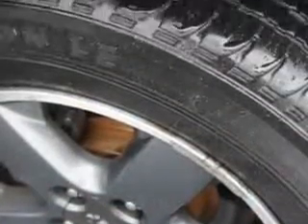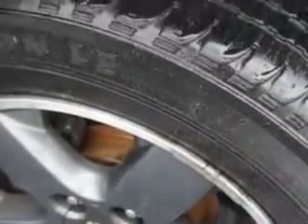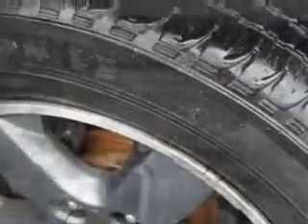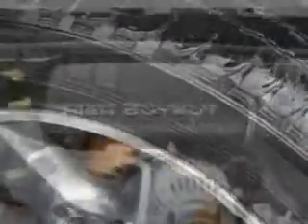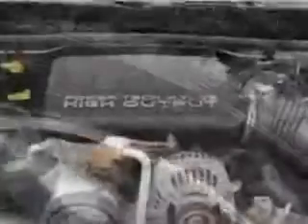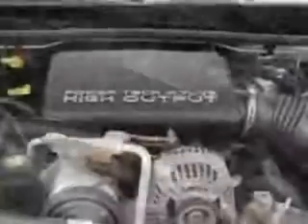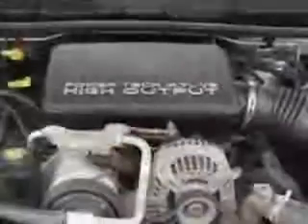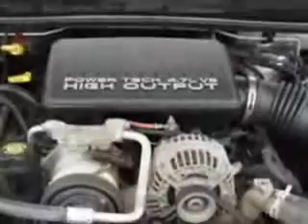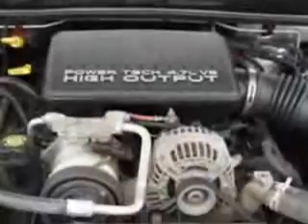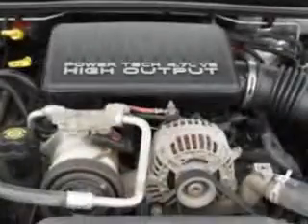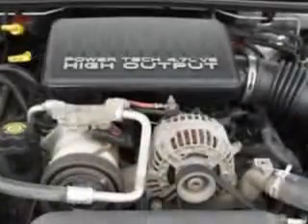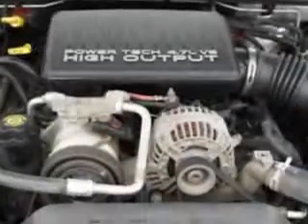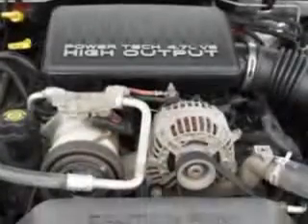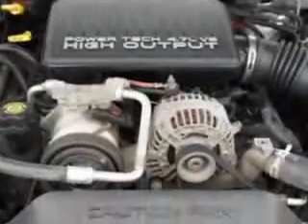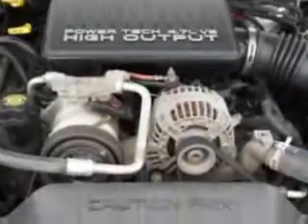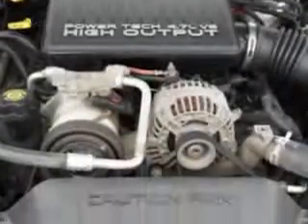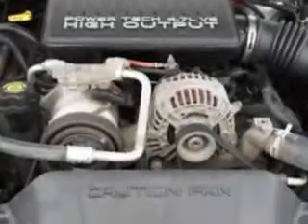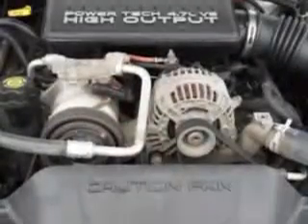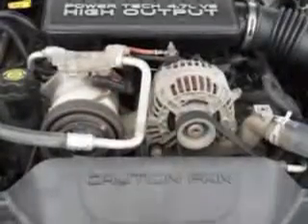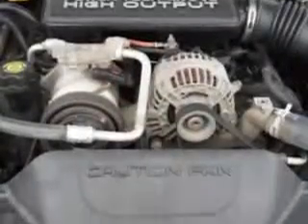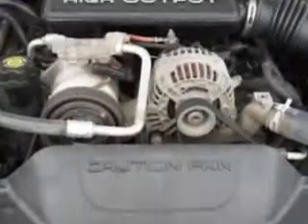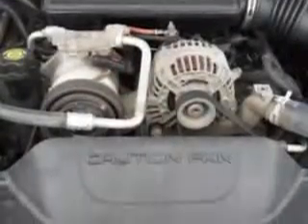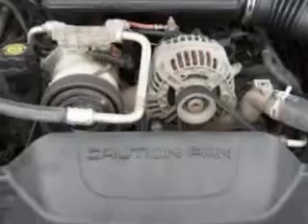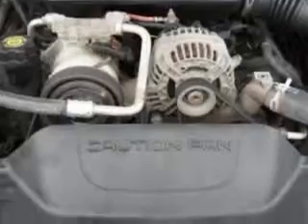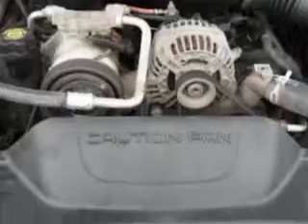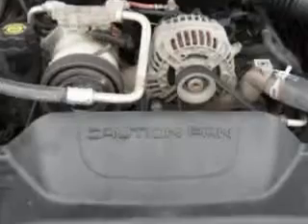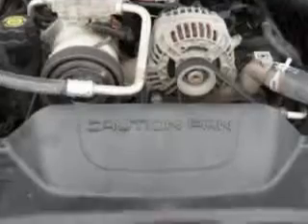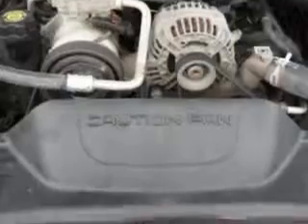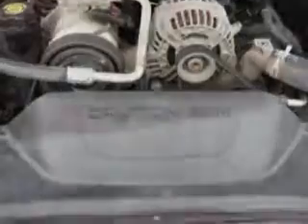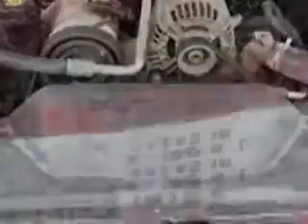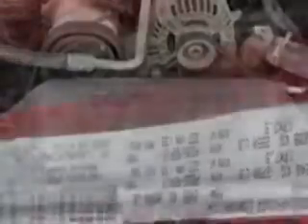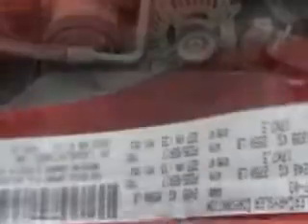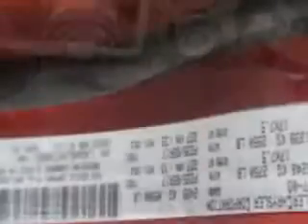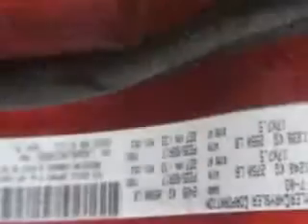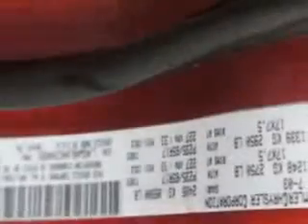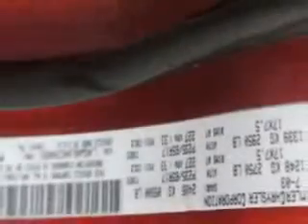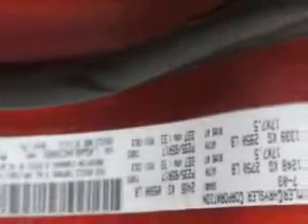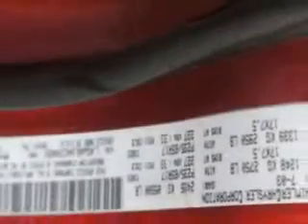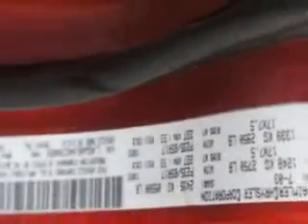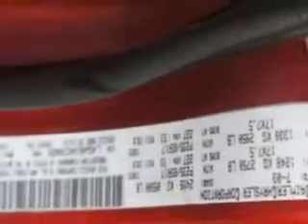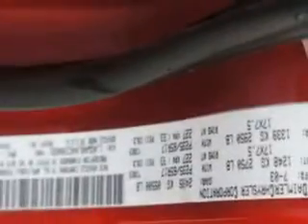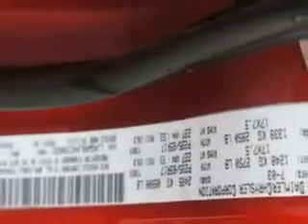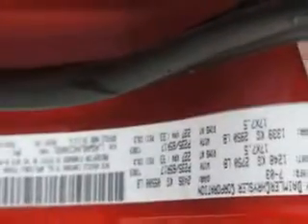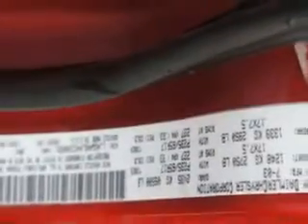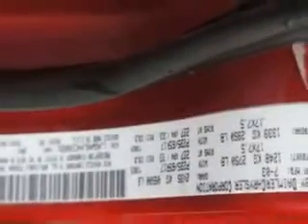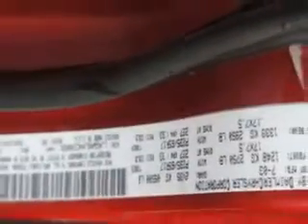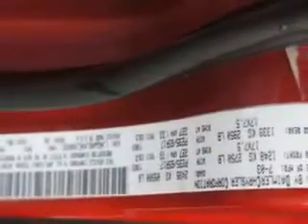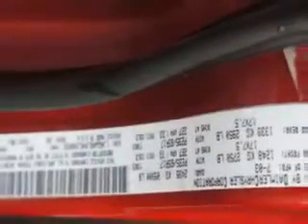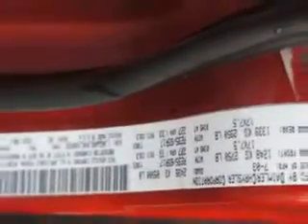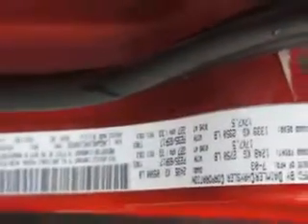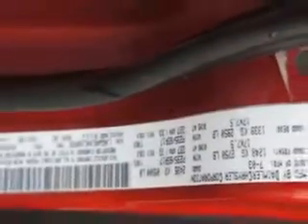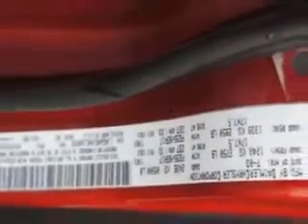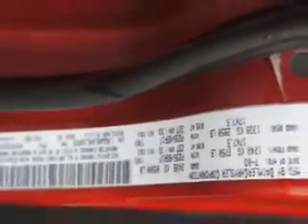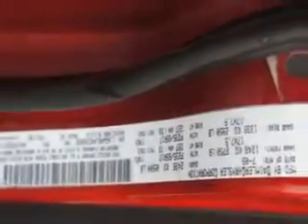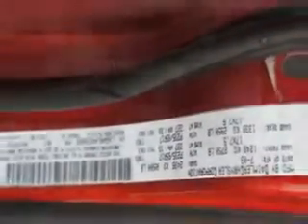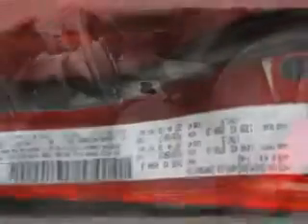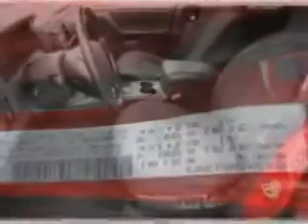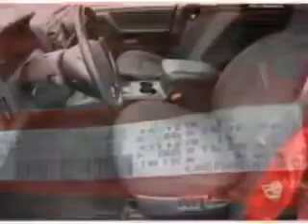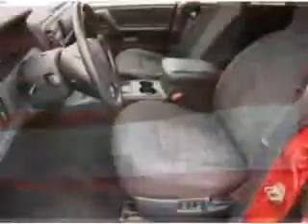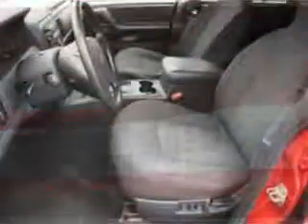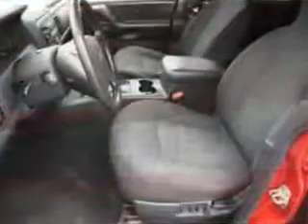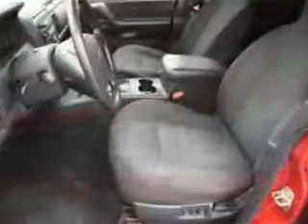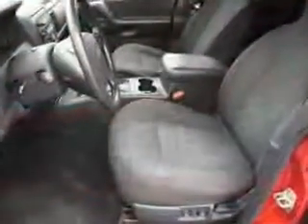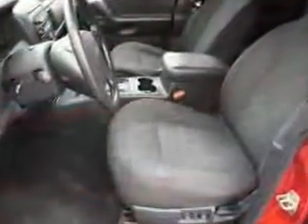Enjoy the drive and have peace of mind in this 2004 Jeep Grand Cherokee. See us at Riverside Autoplex of Muscogee today.